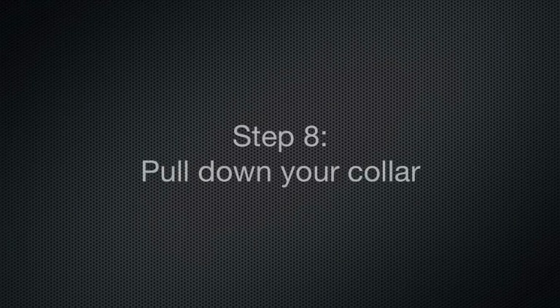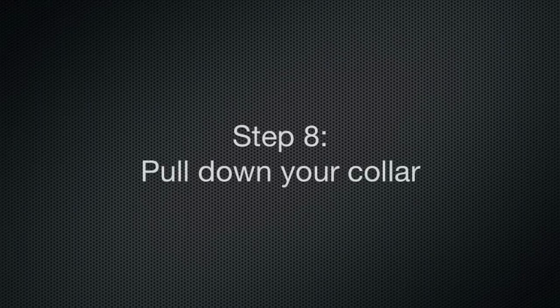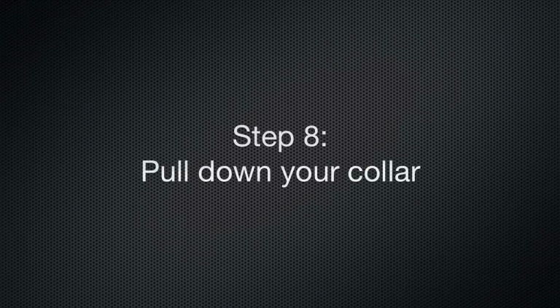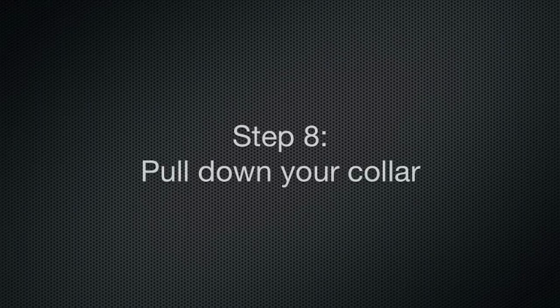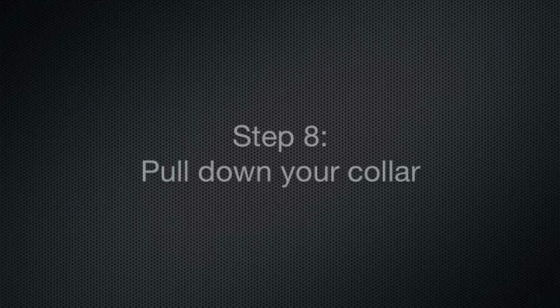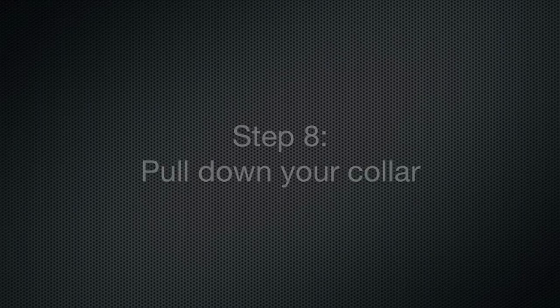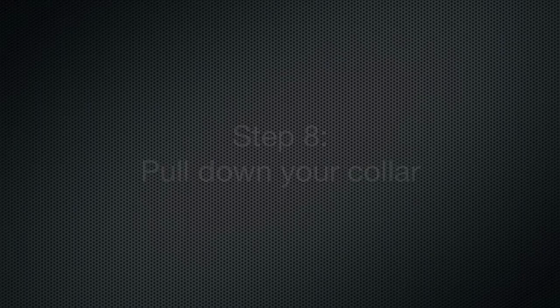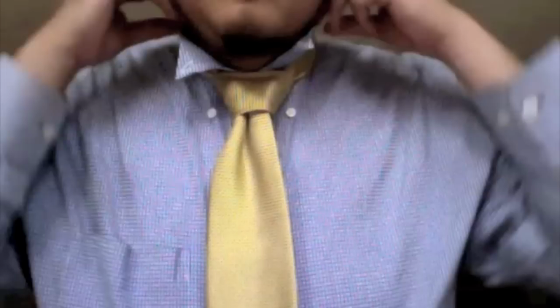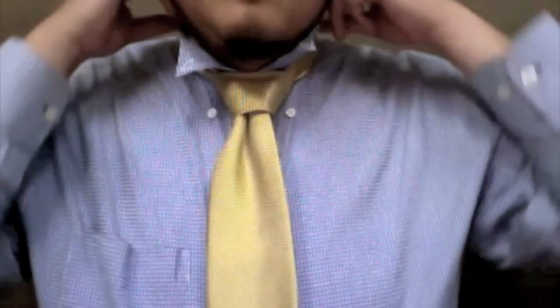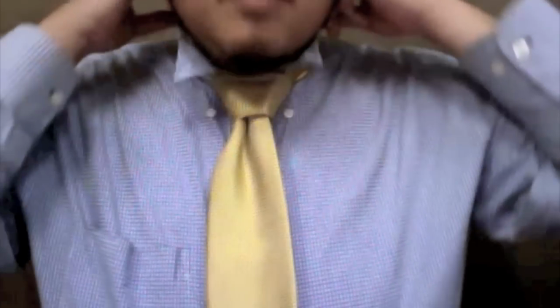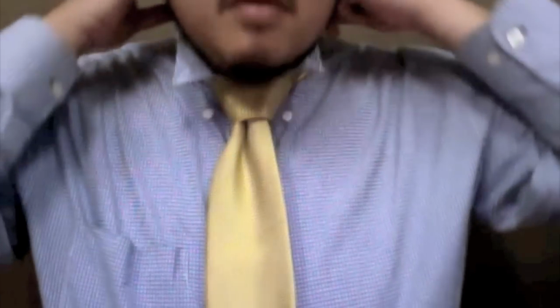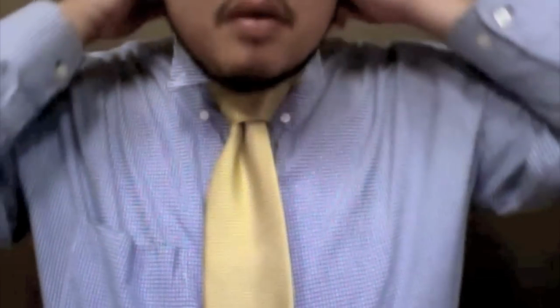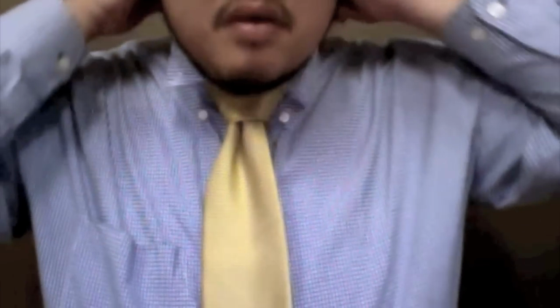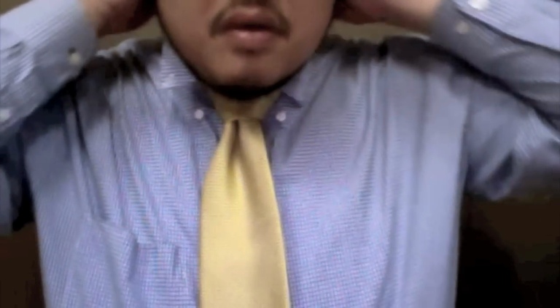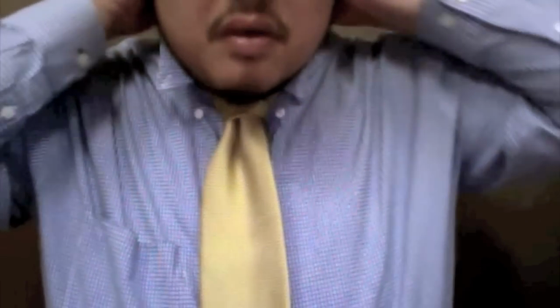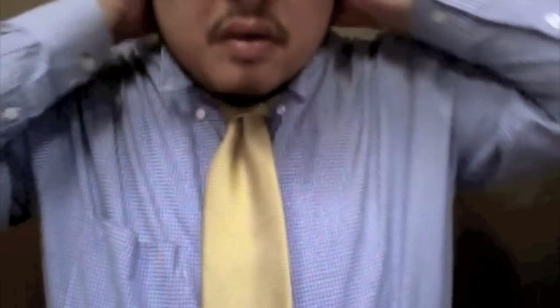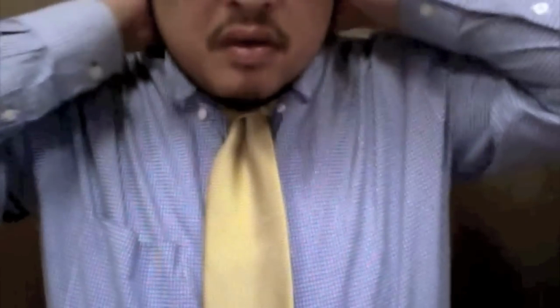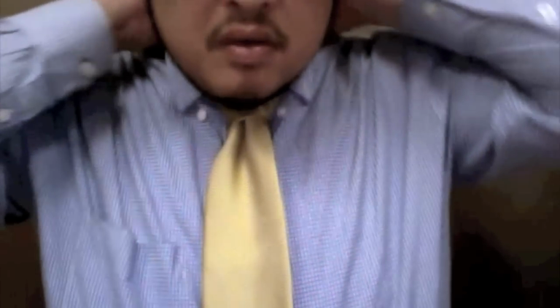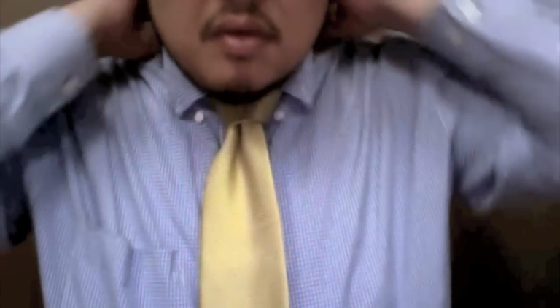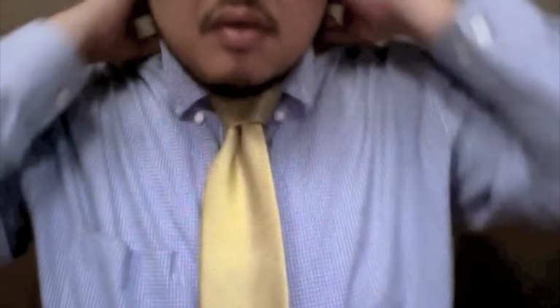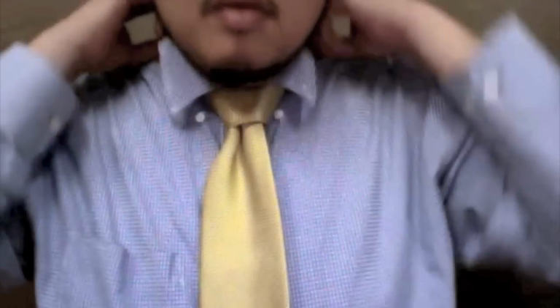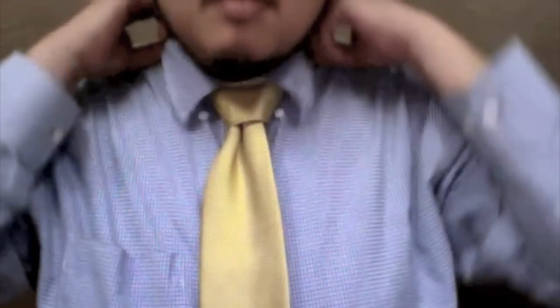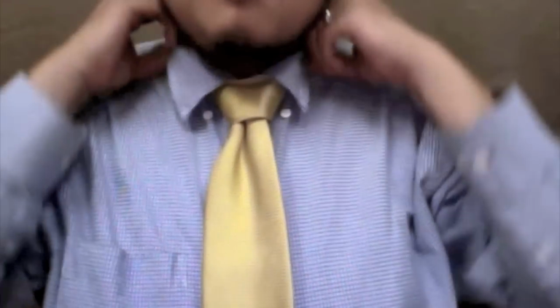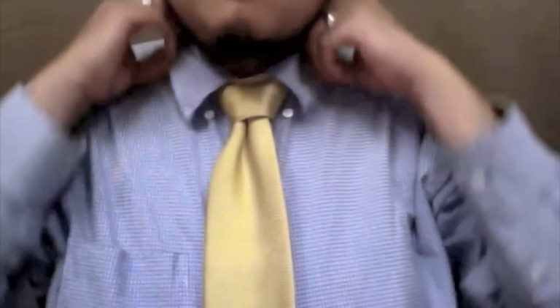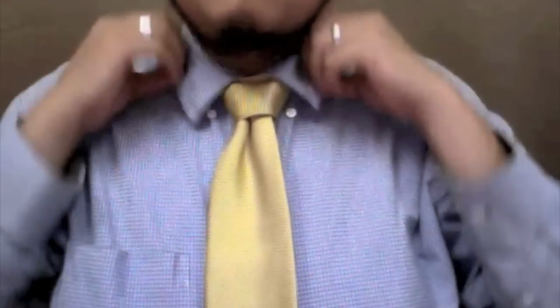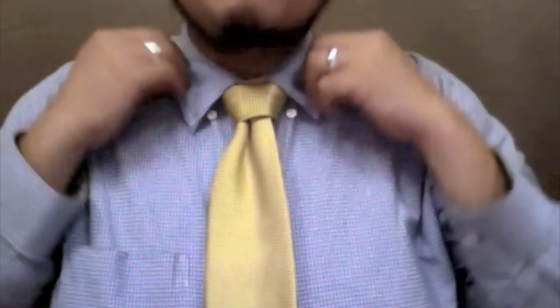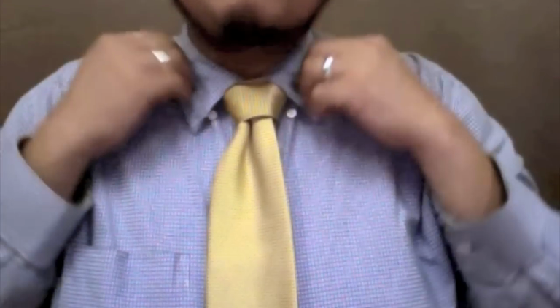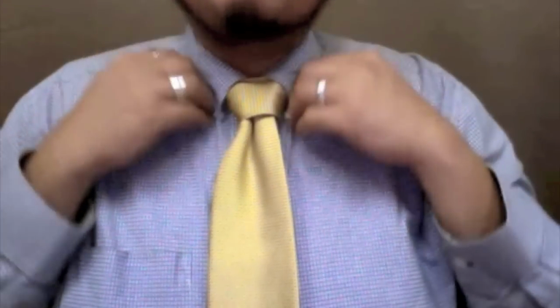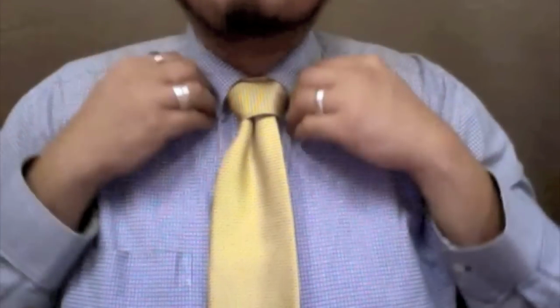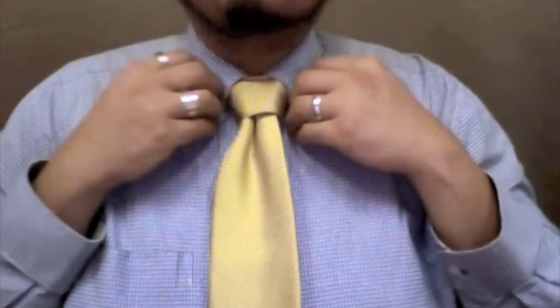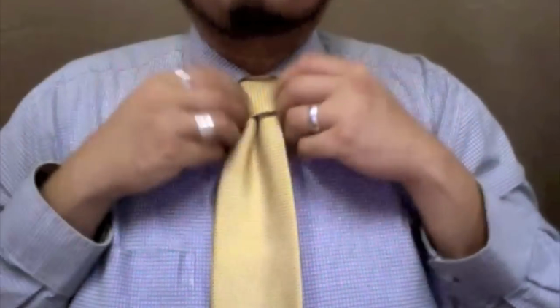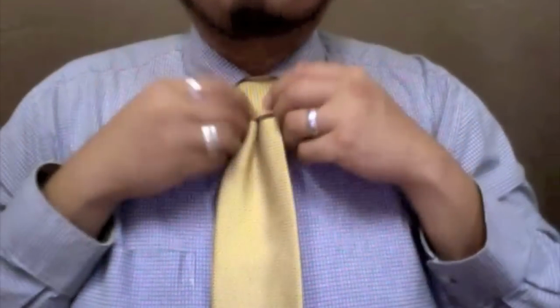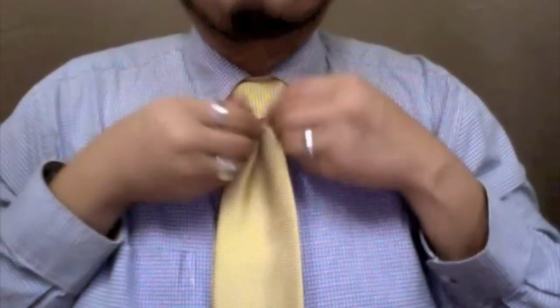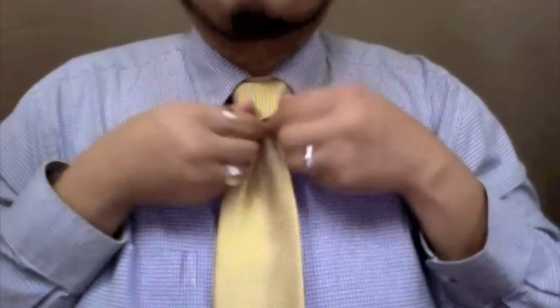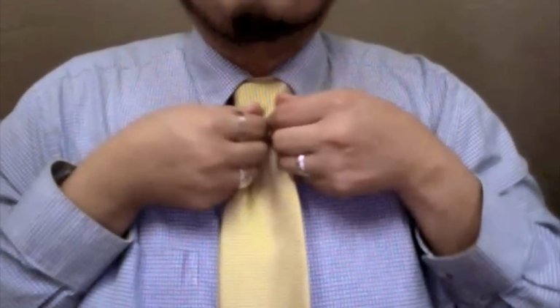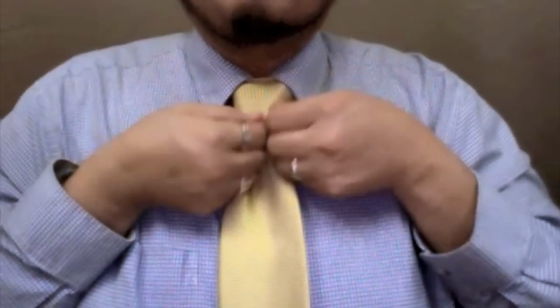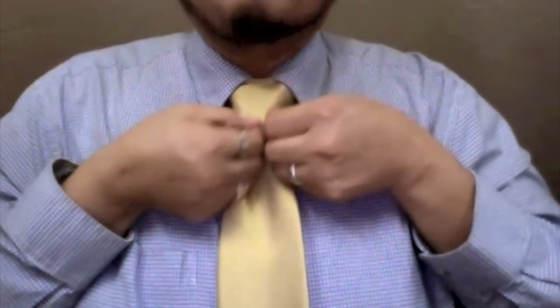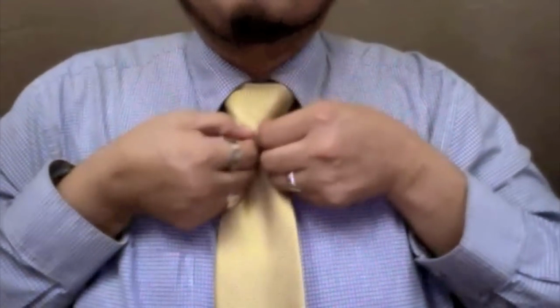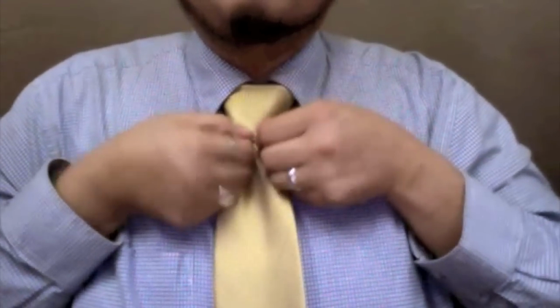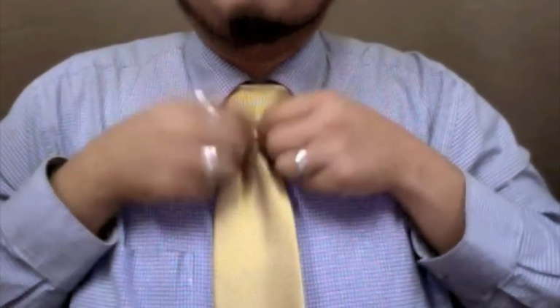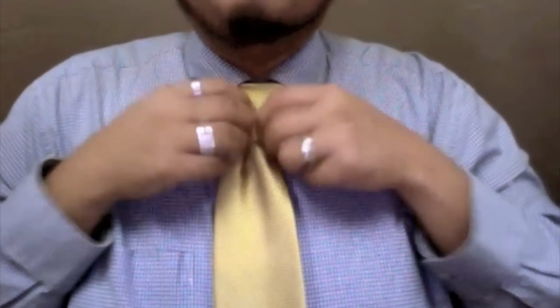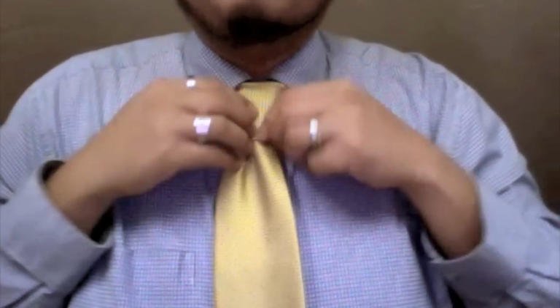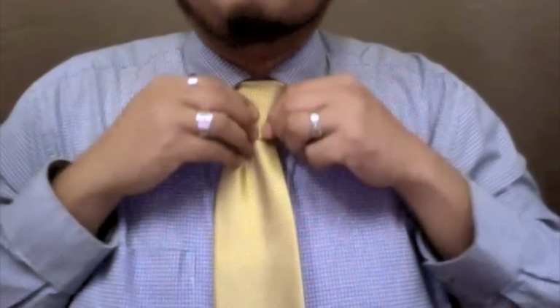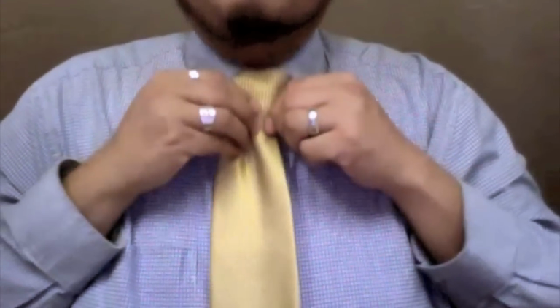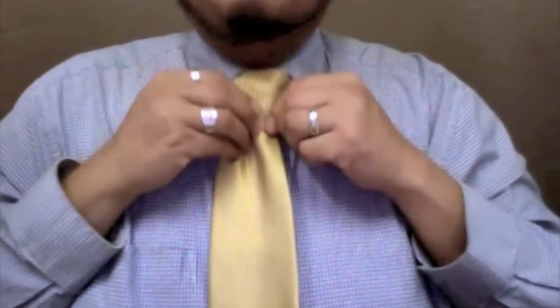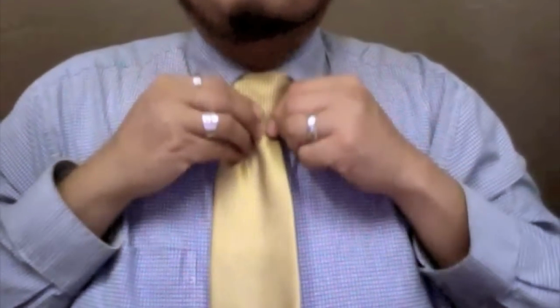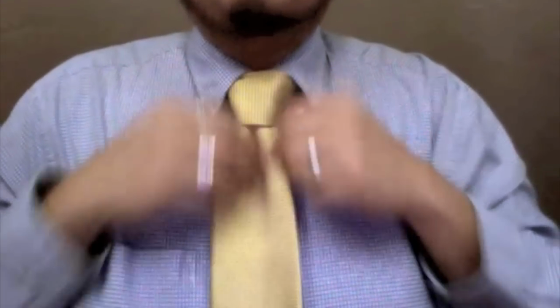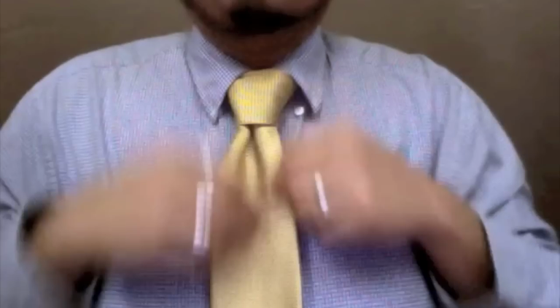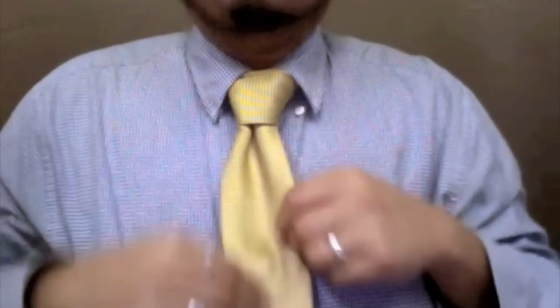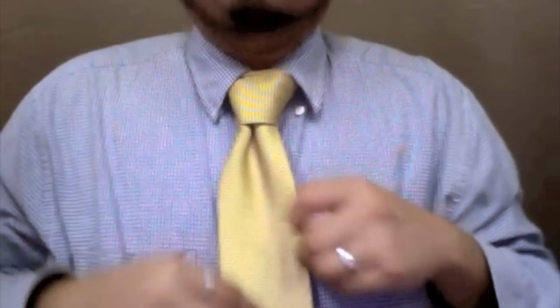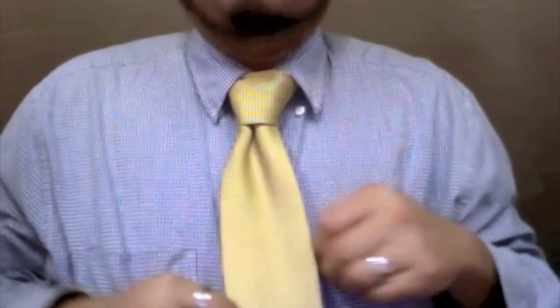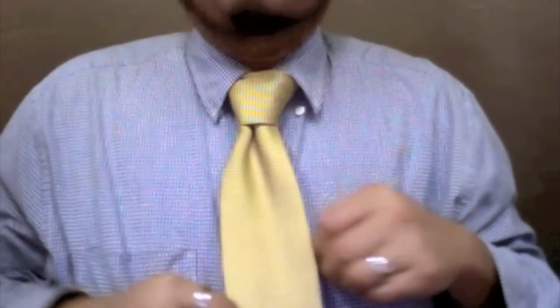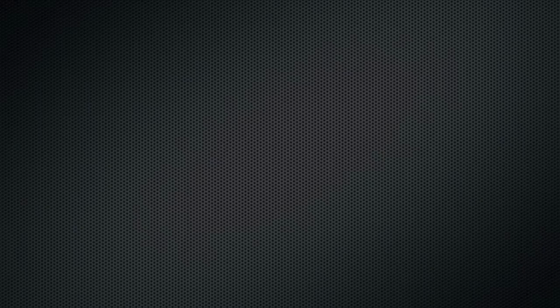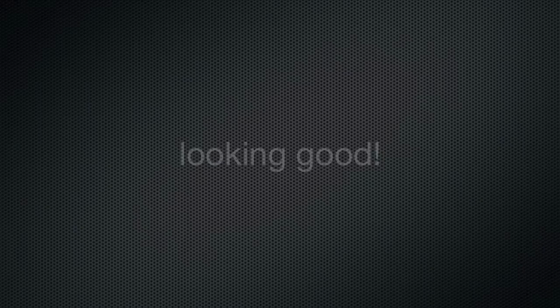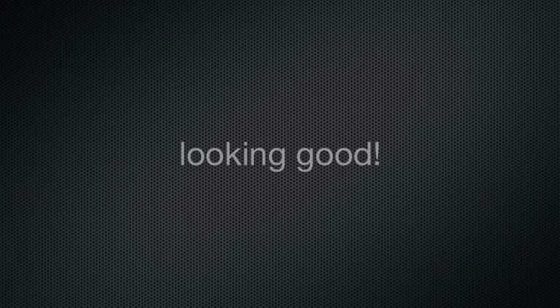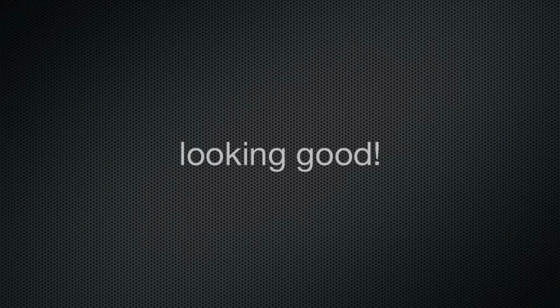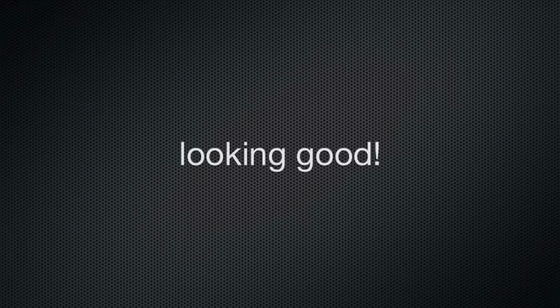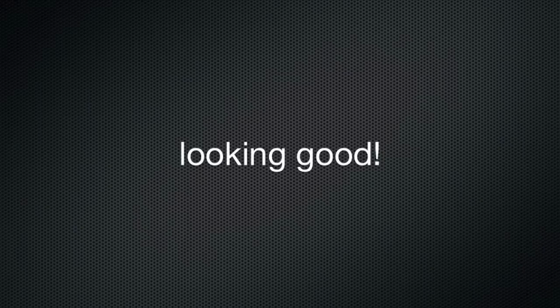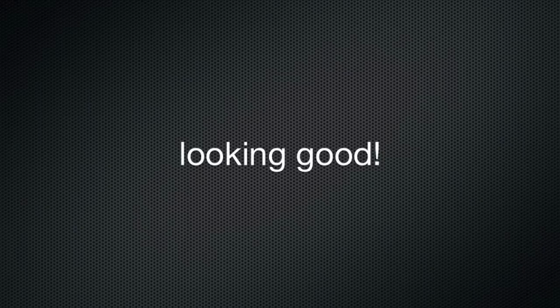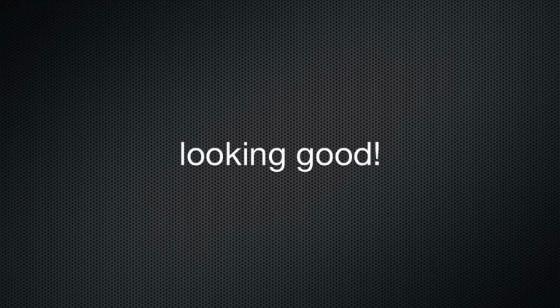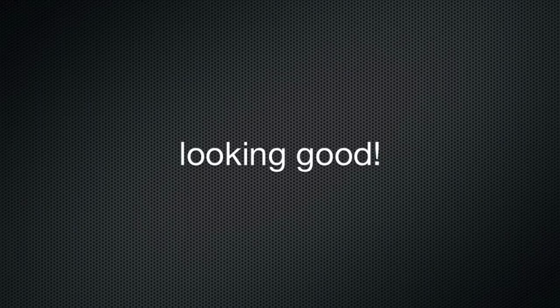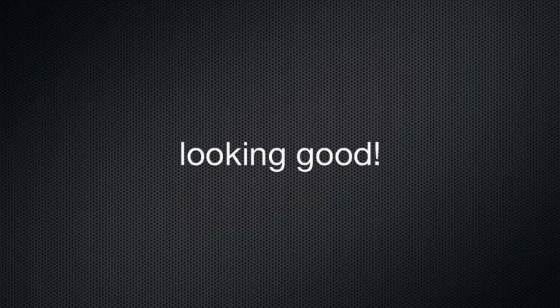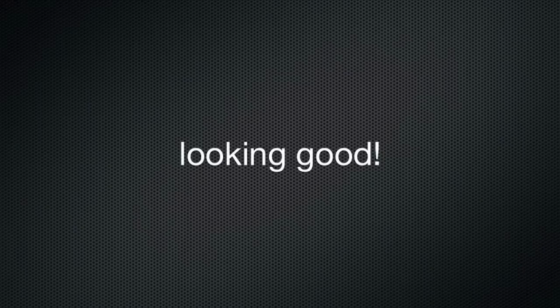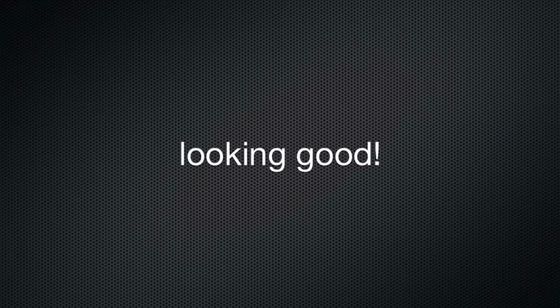Finally, pull your collar down and give it any final touches to make it complete. You're looking good!